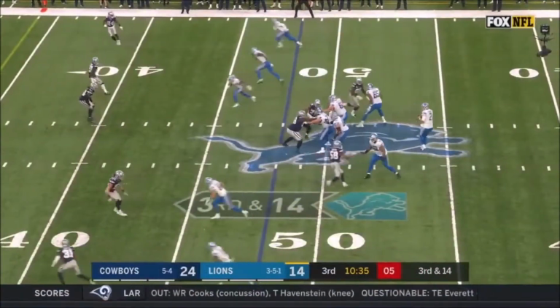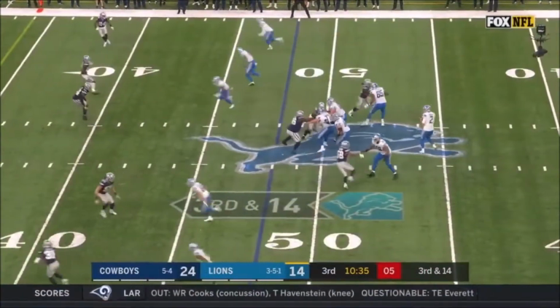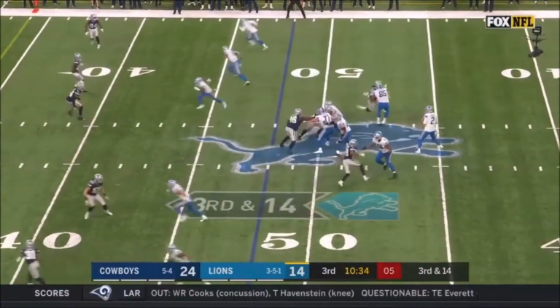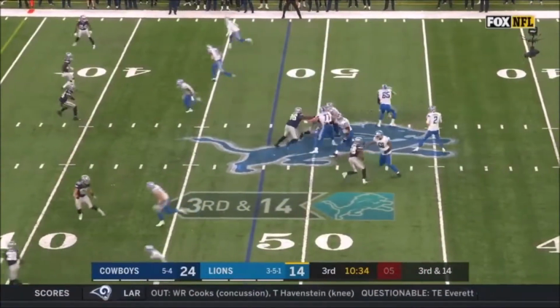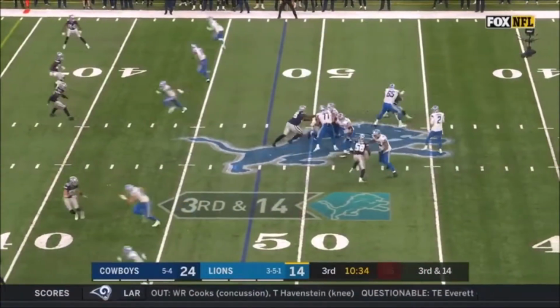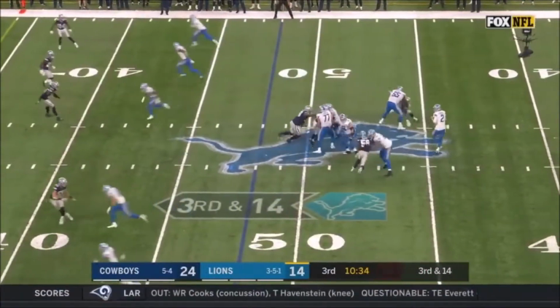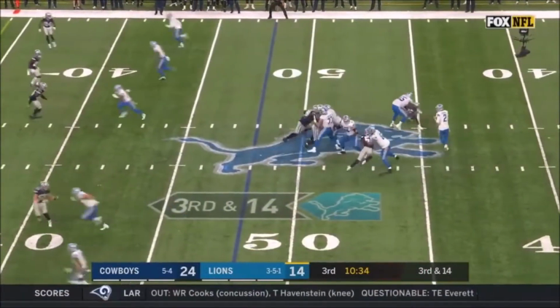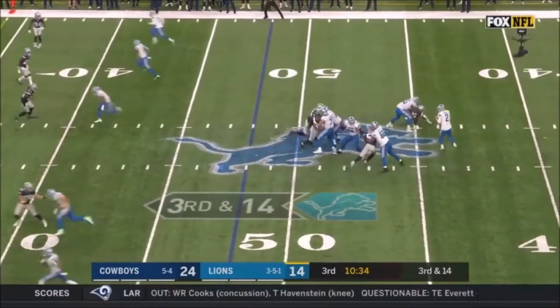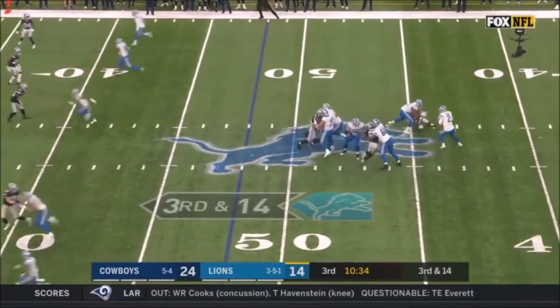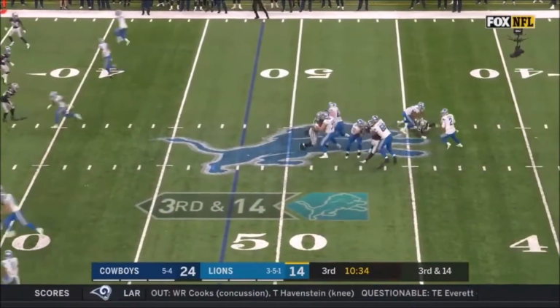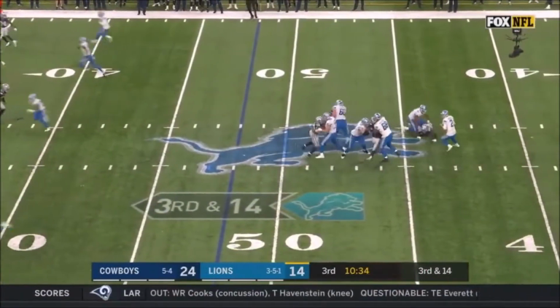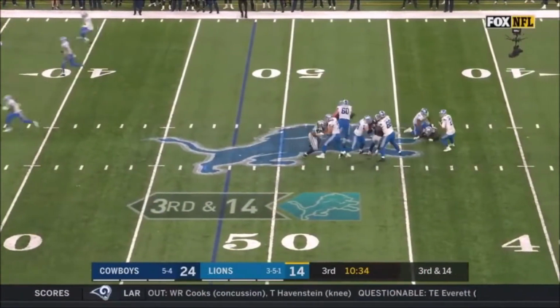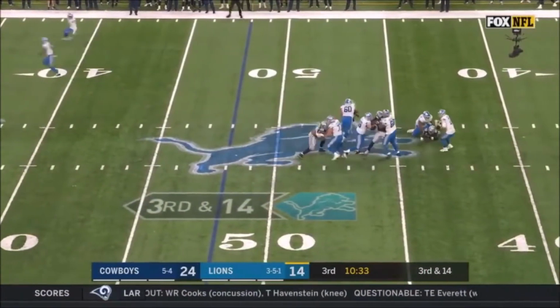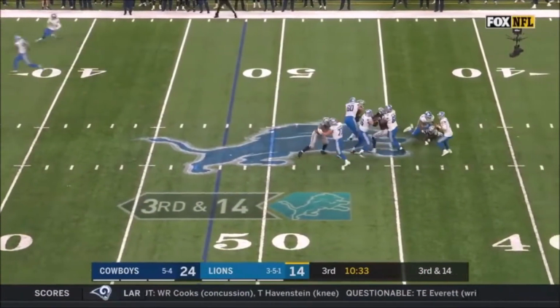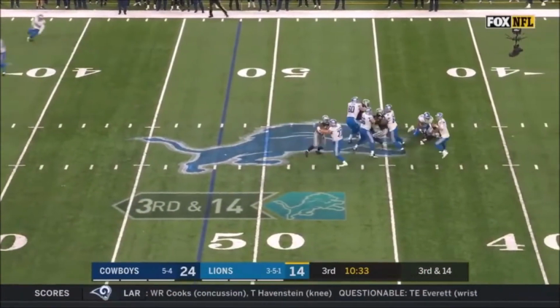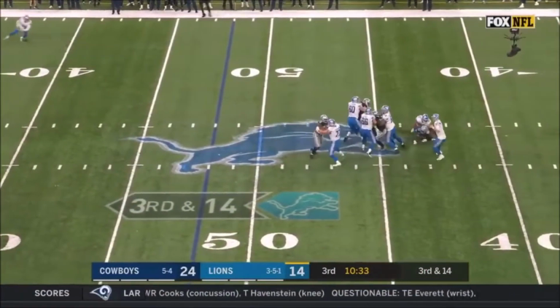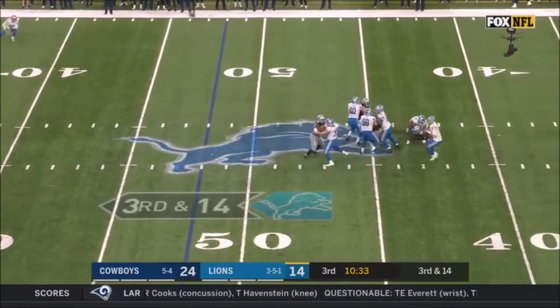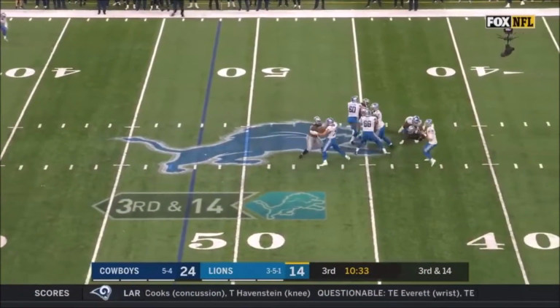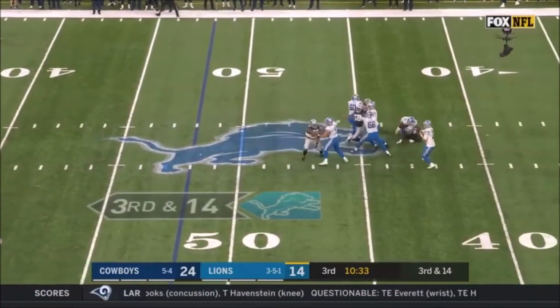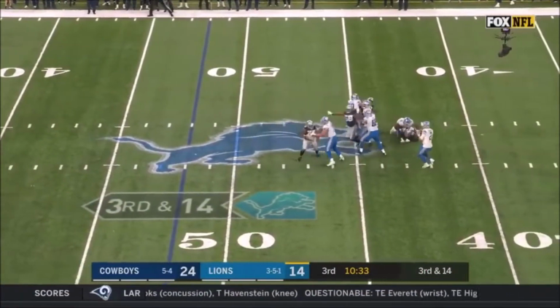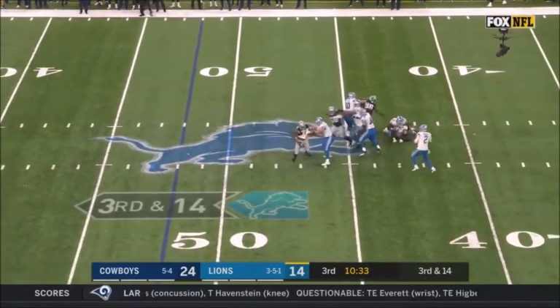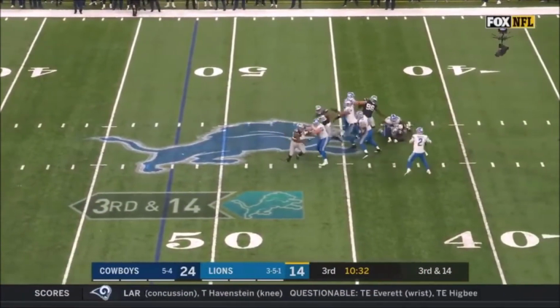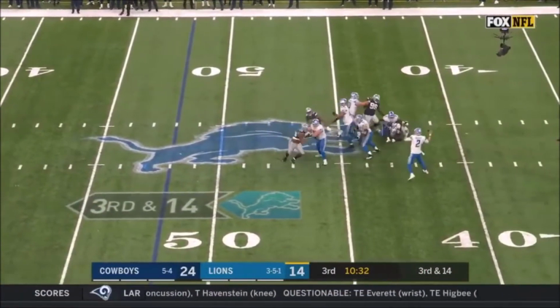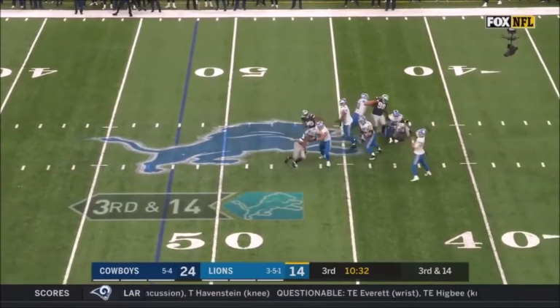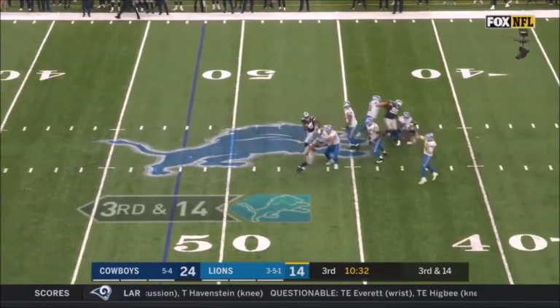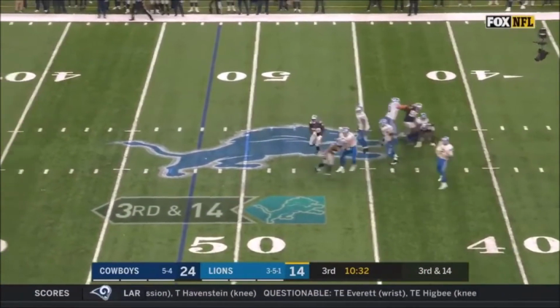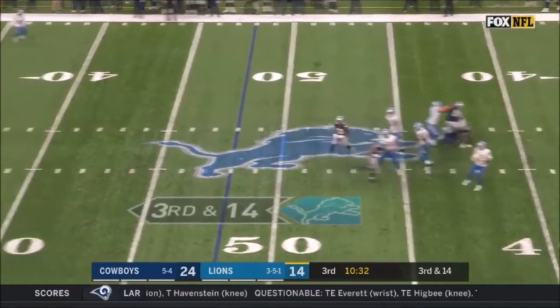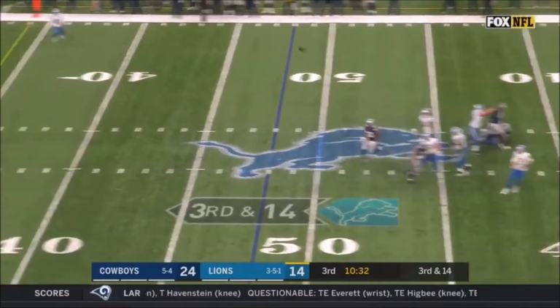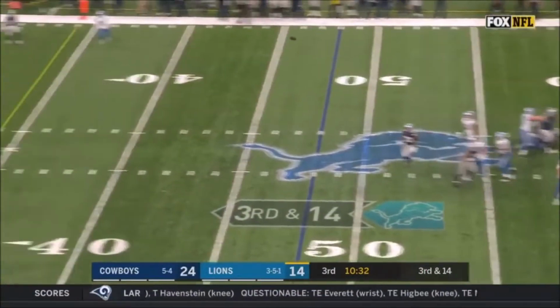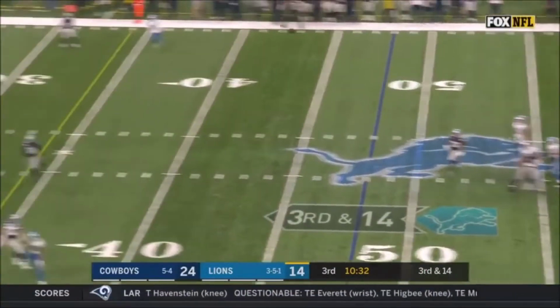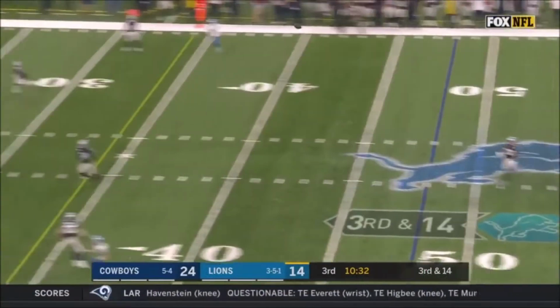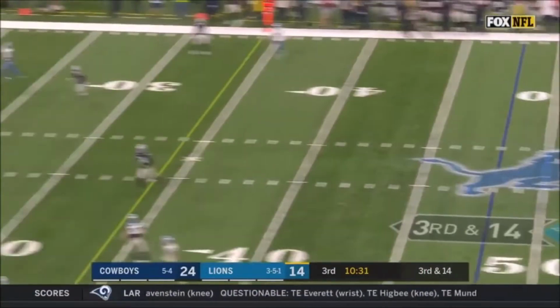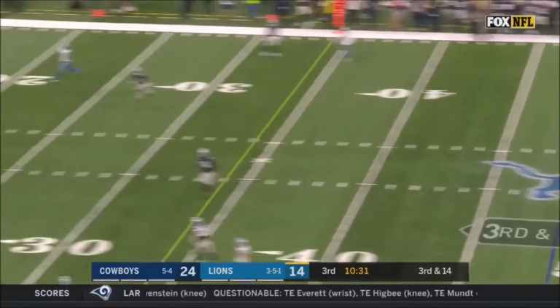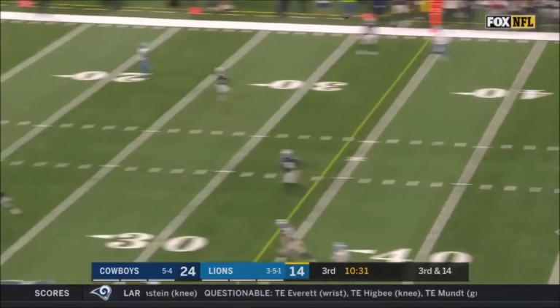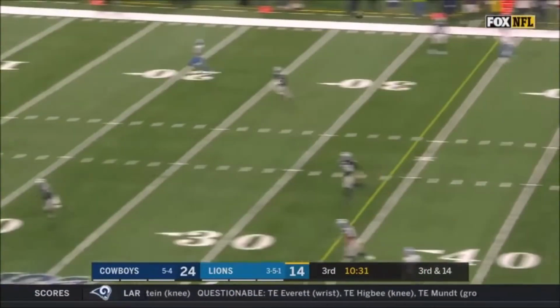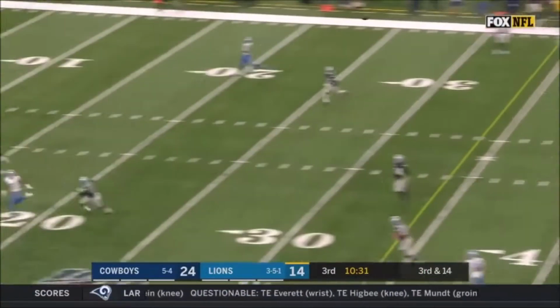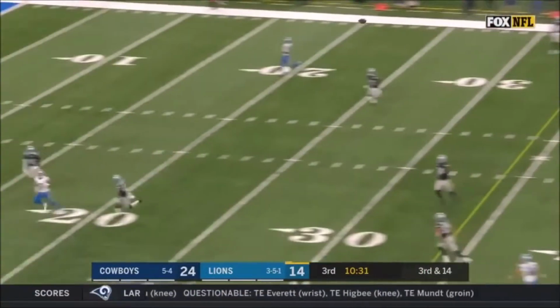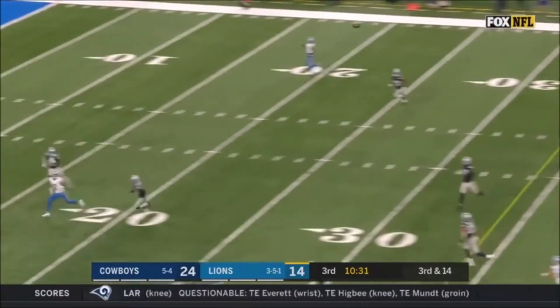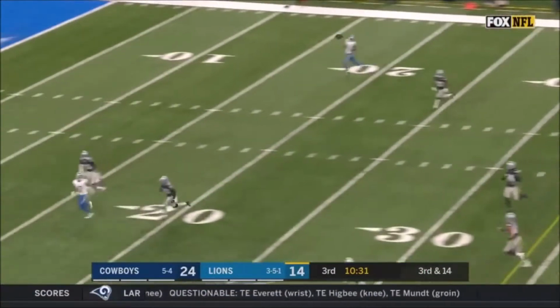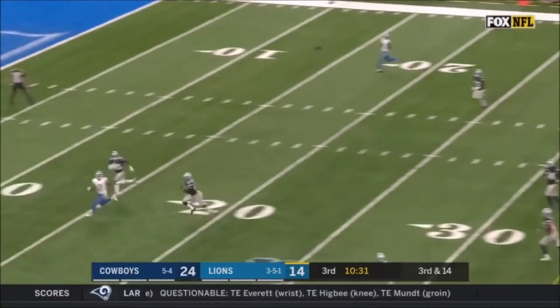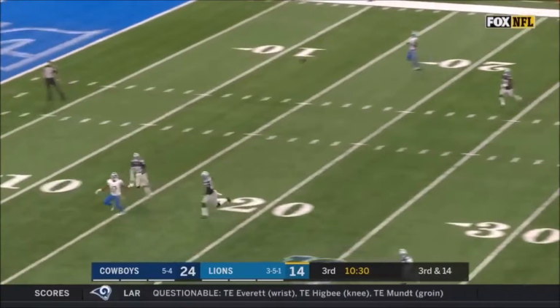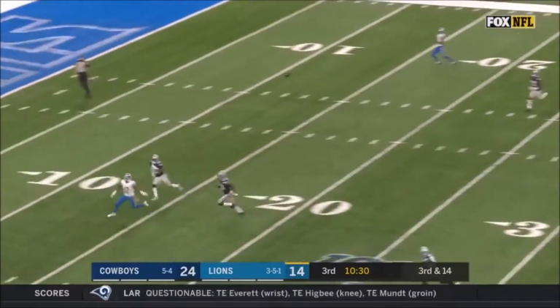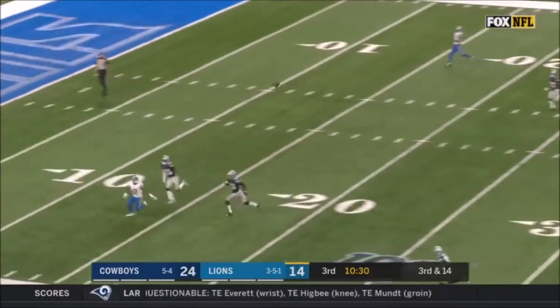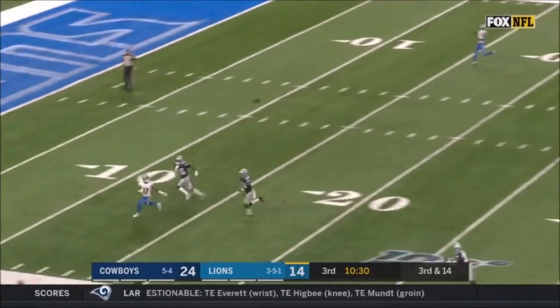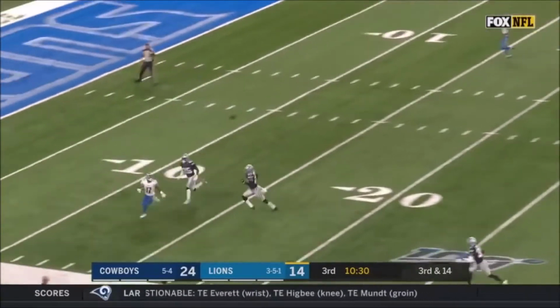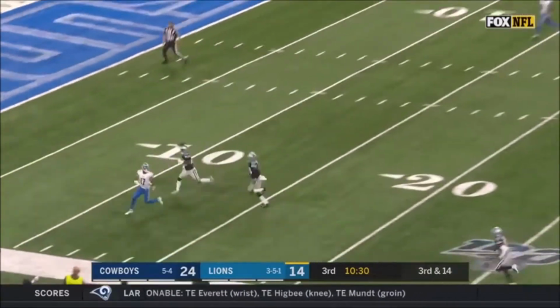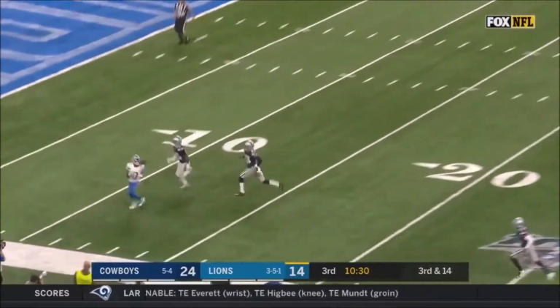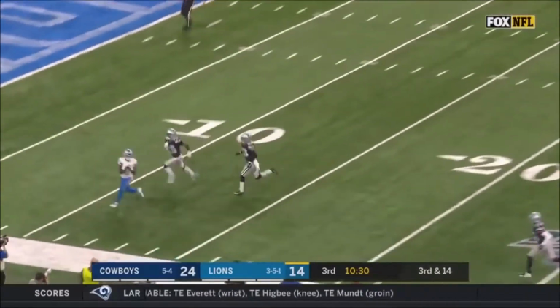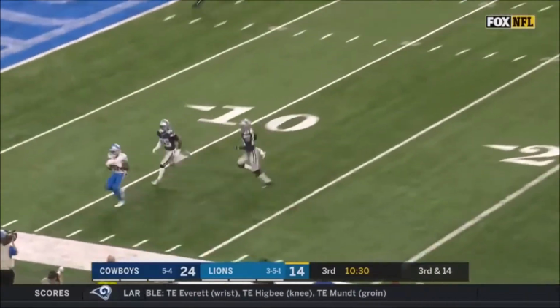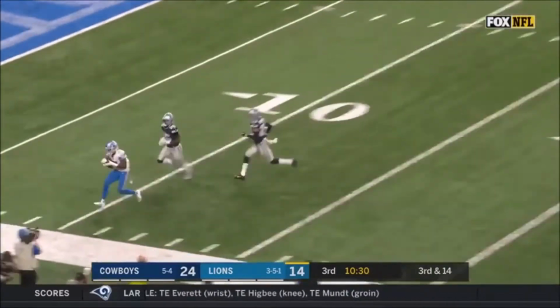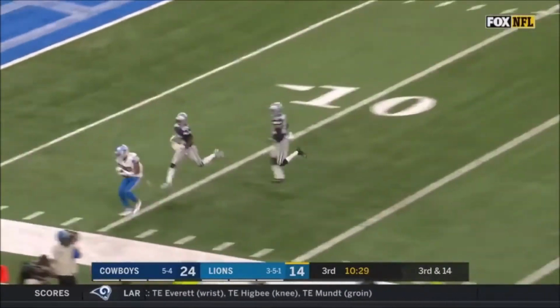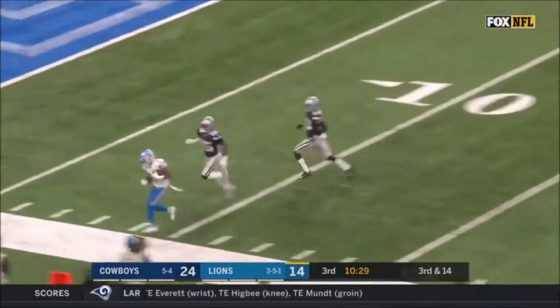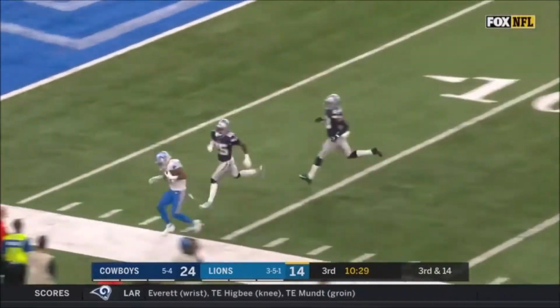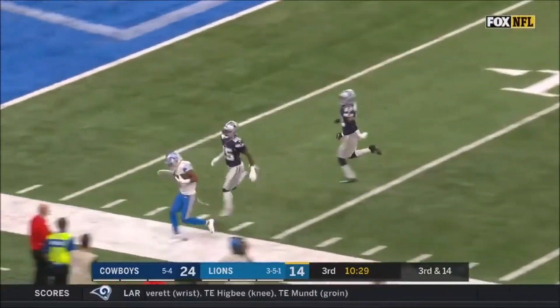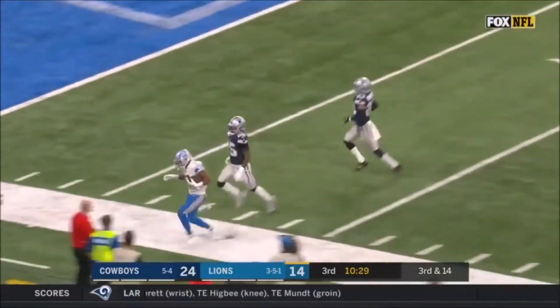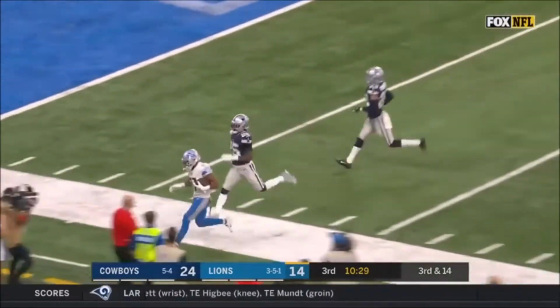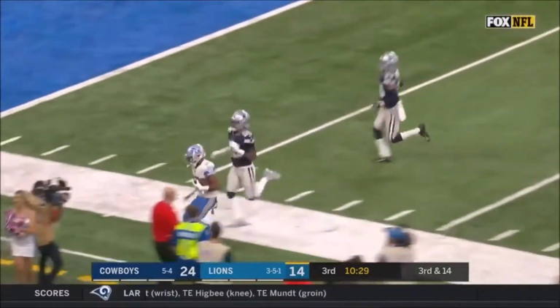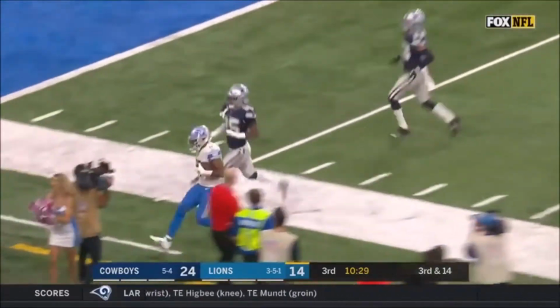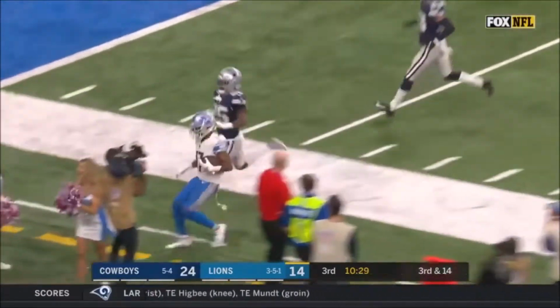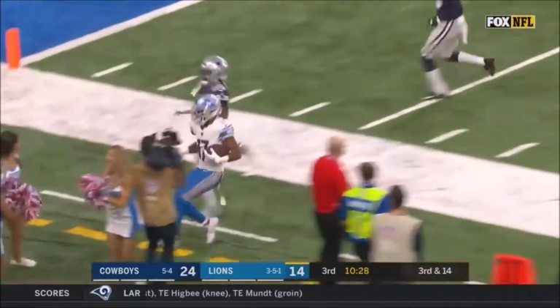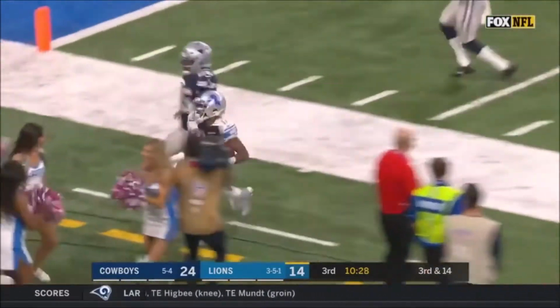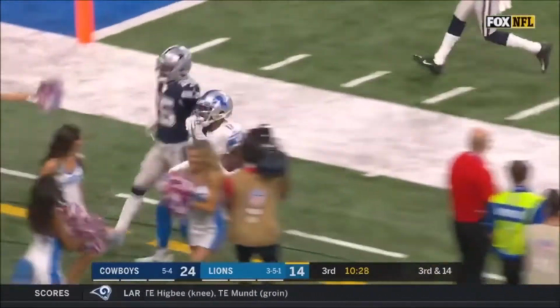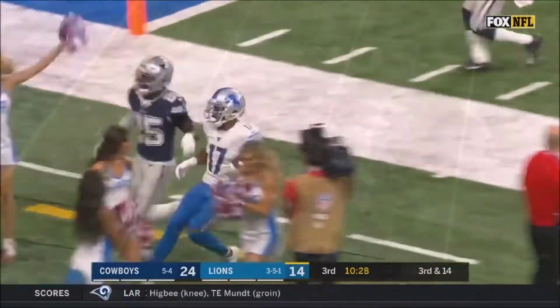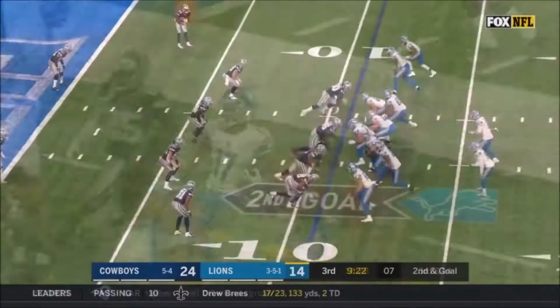Four-man rush again. Driscoll has time. Lofts it deep down the field for Marvin. Oh, who's got it?